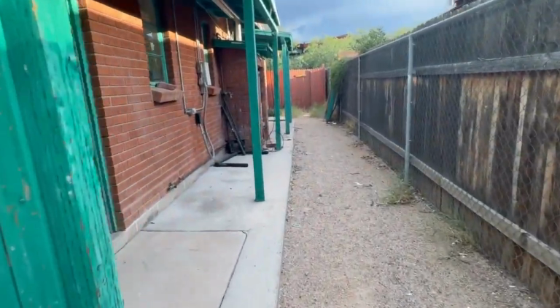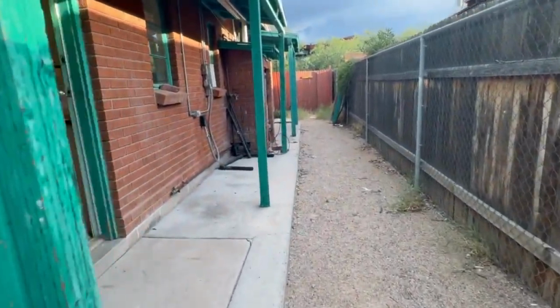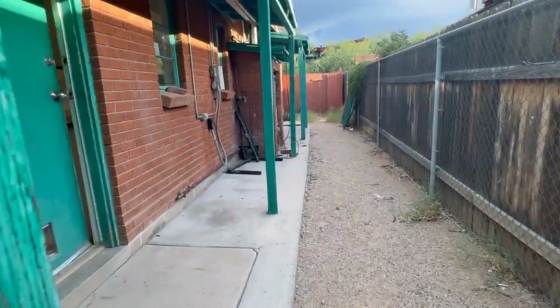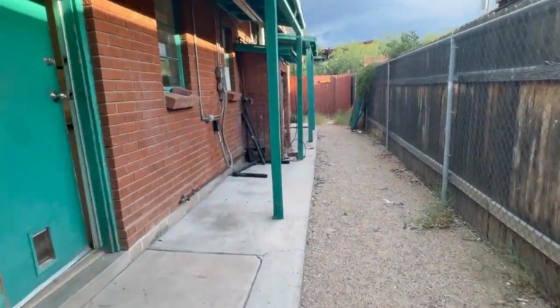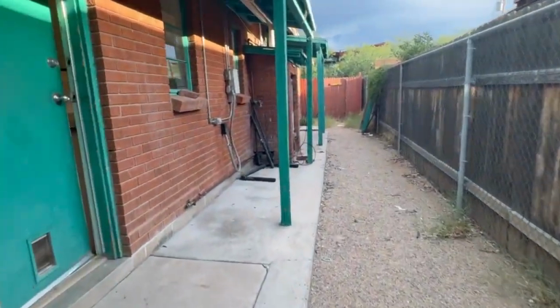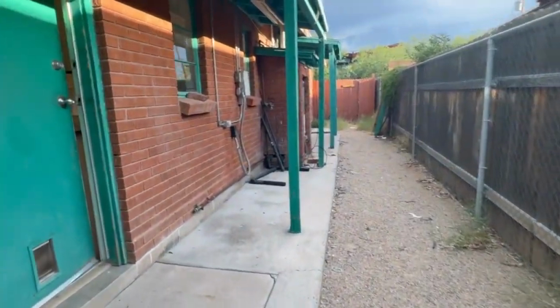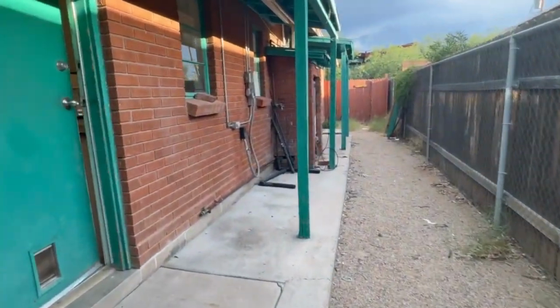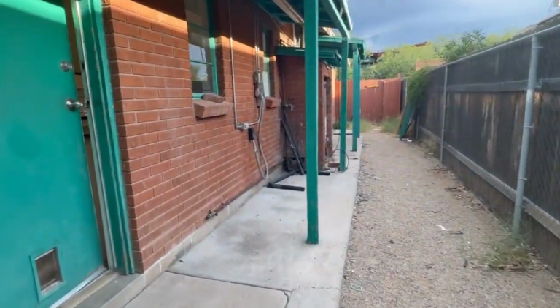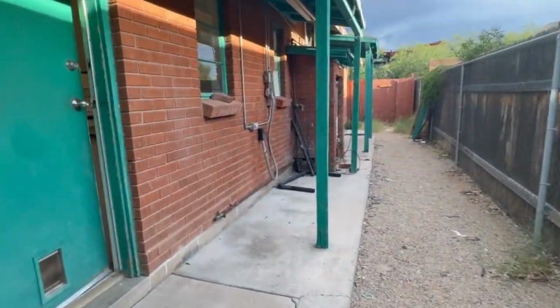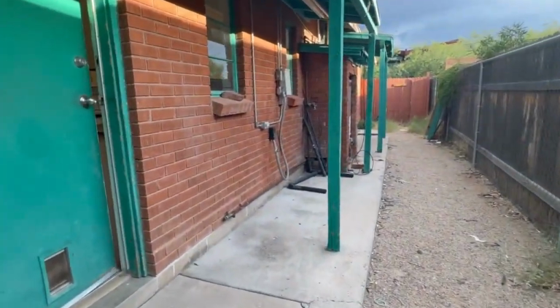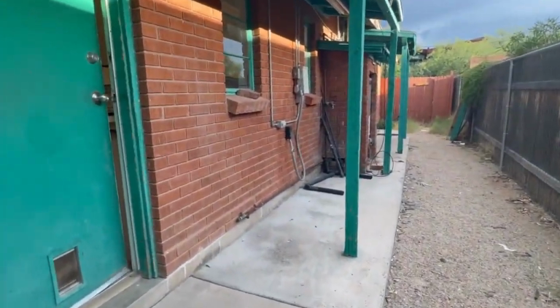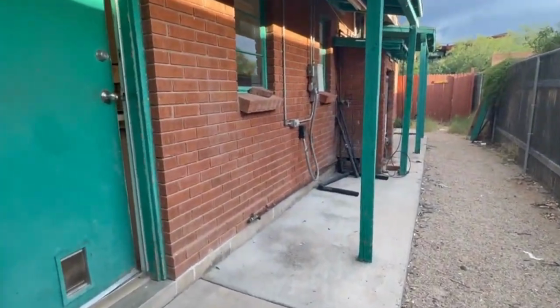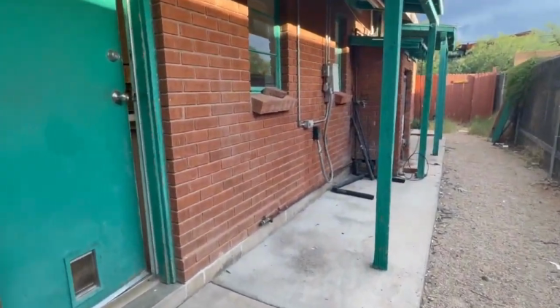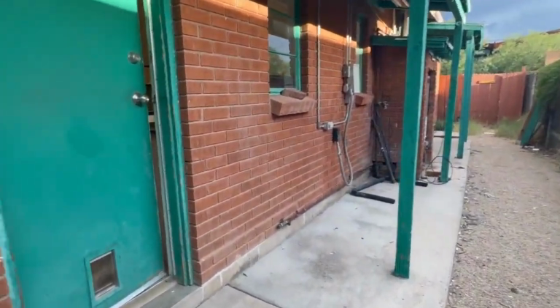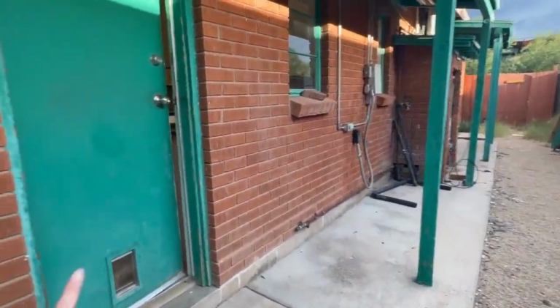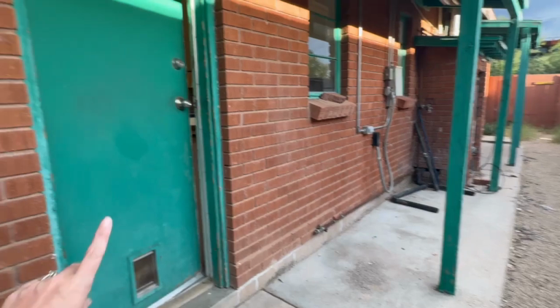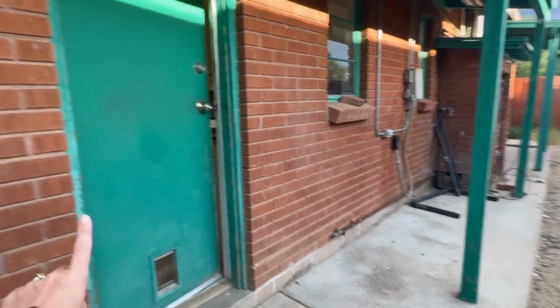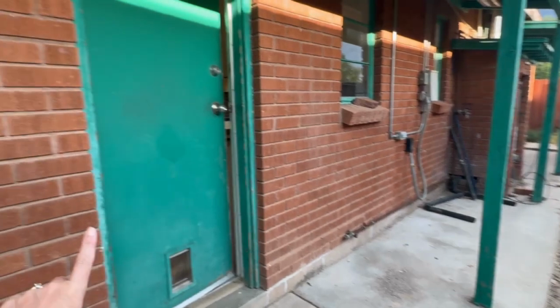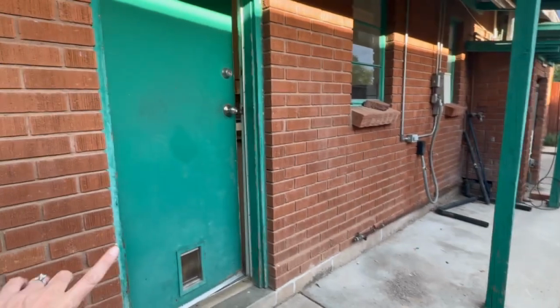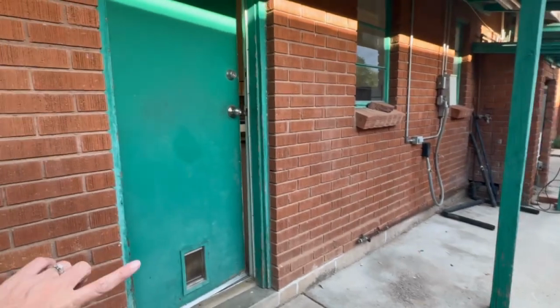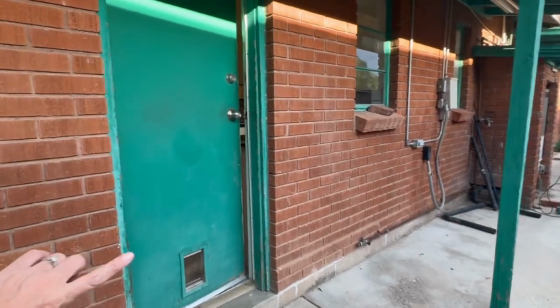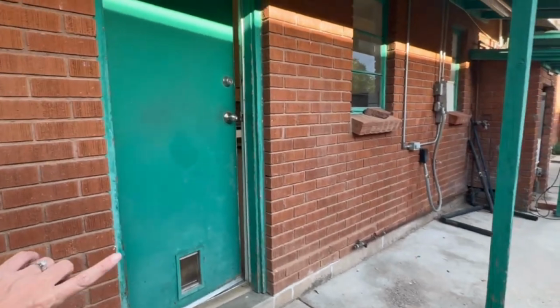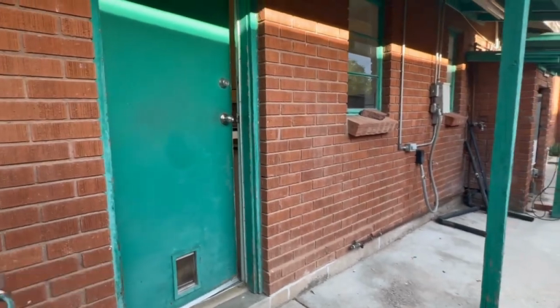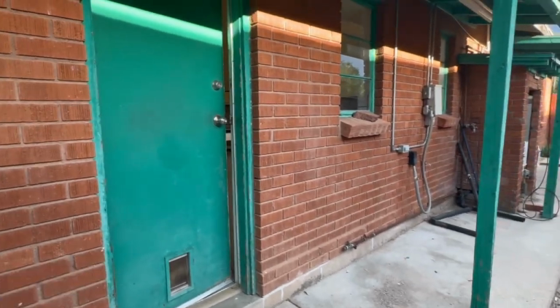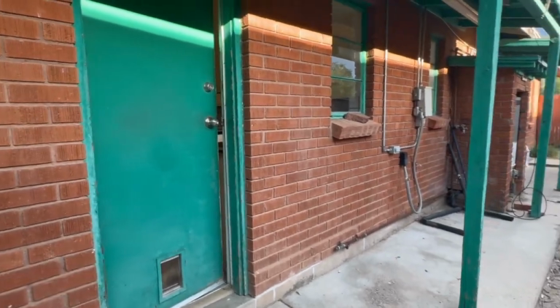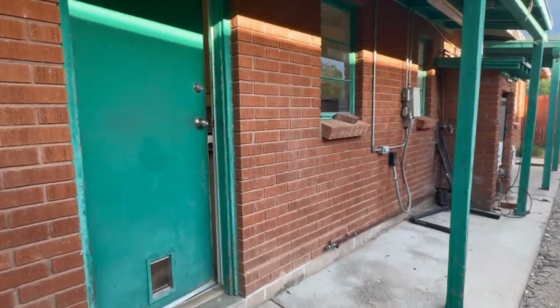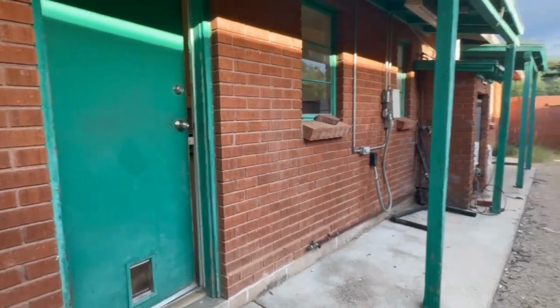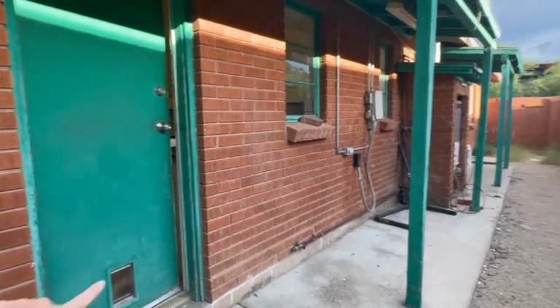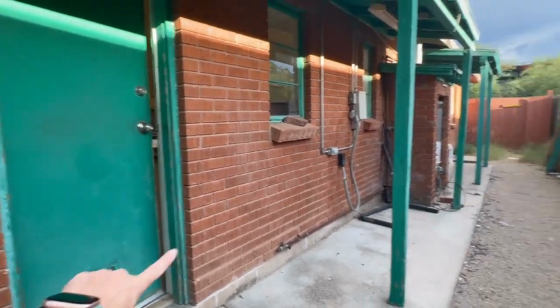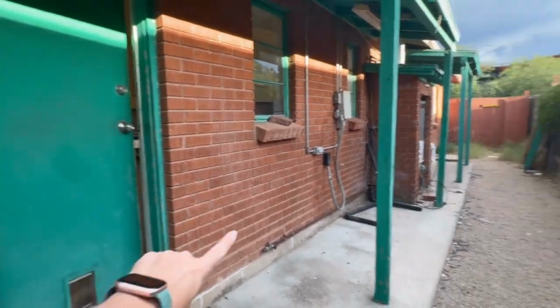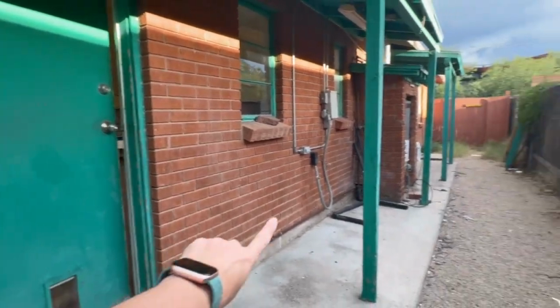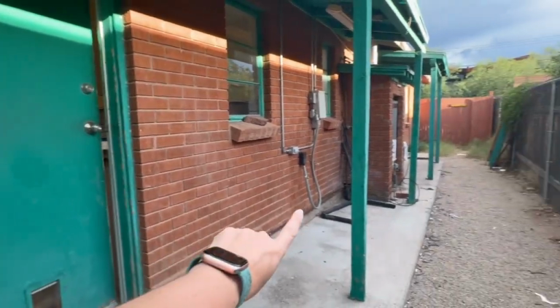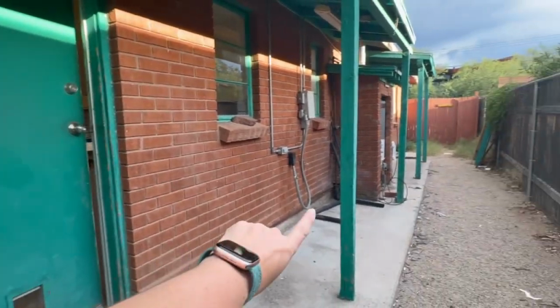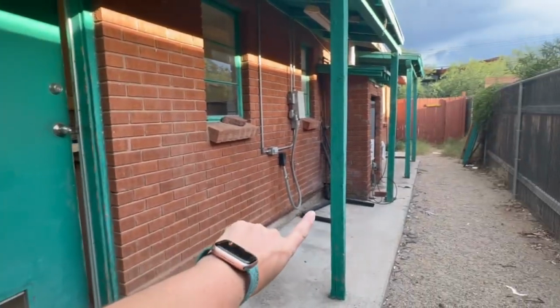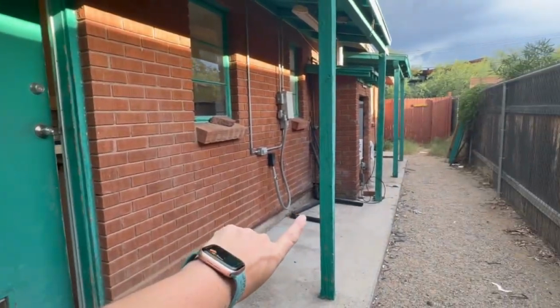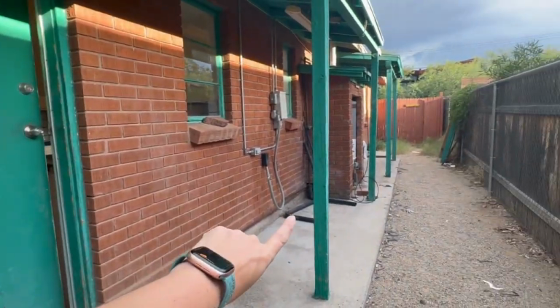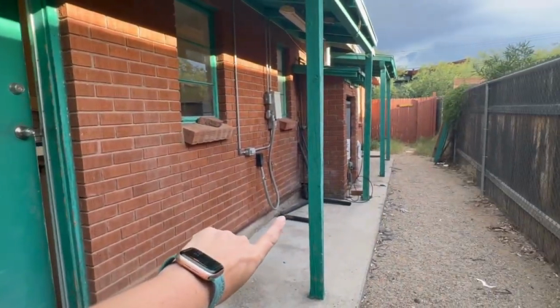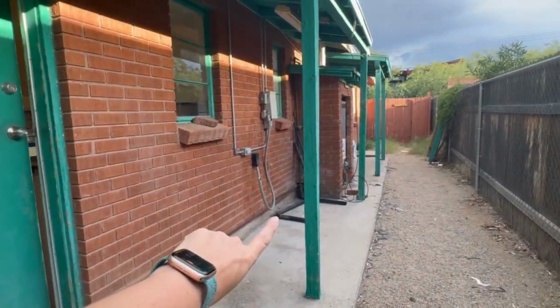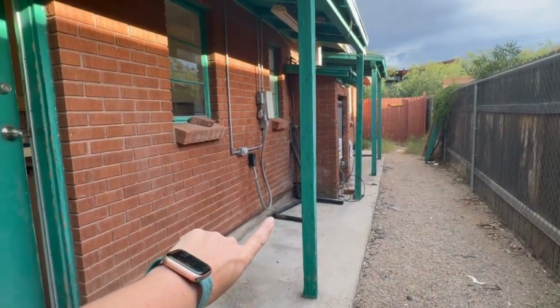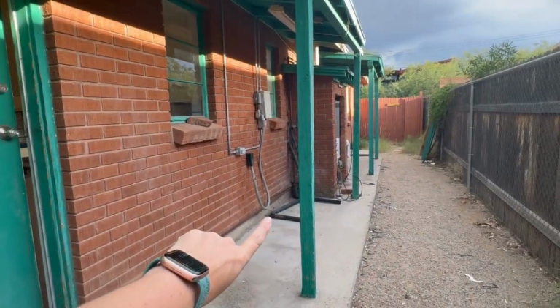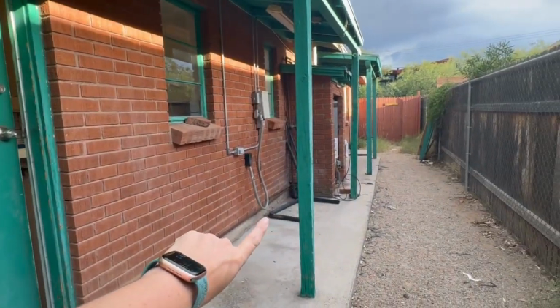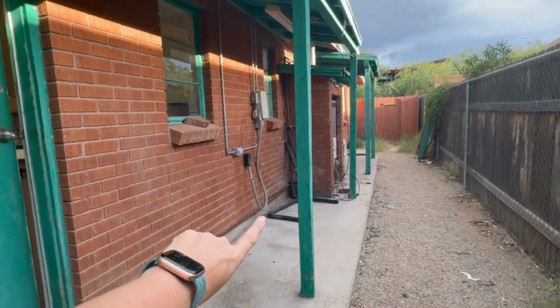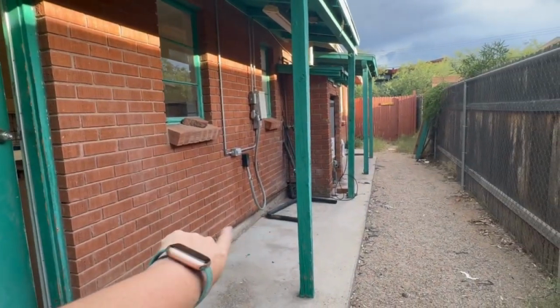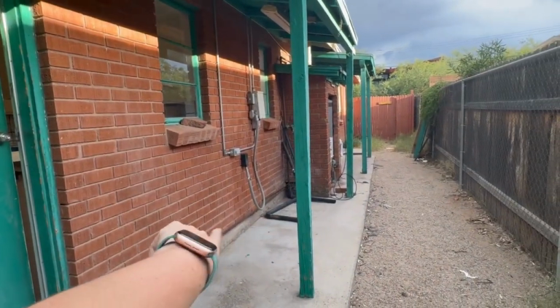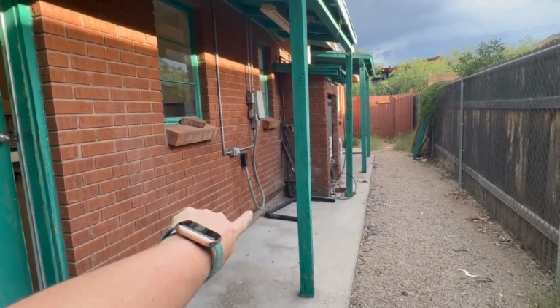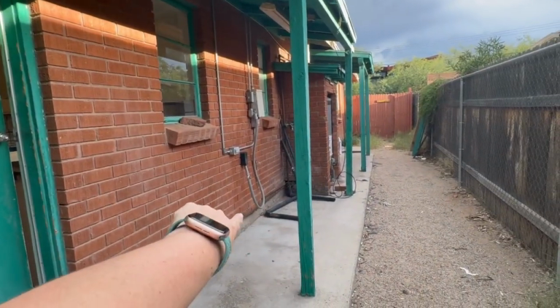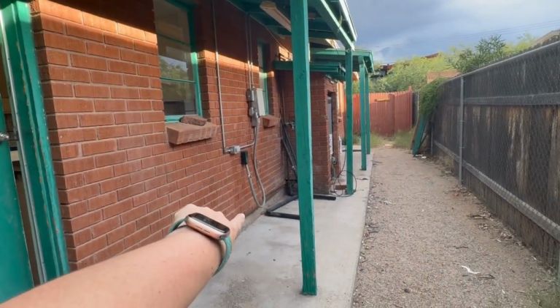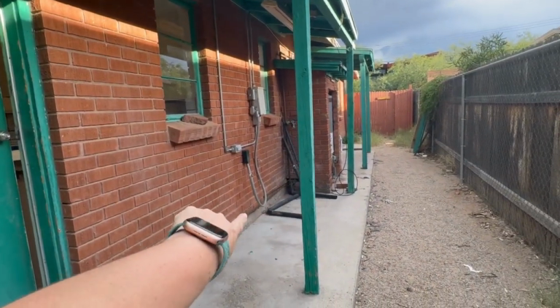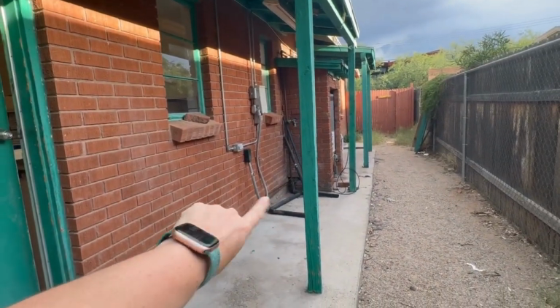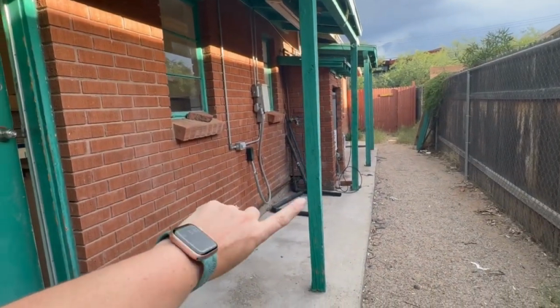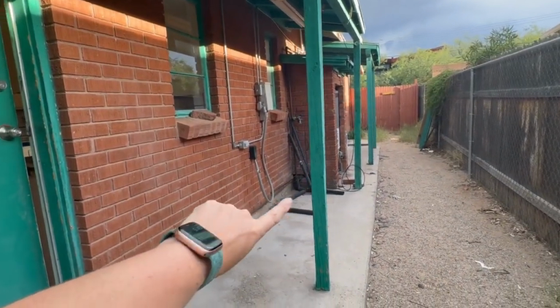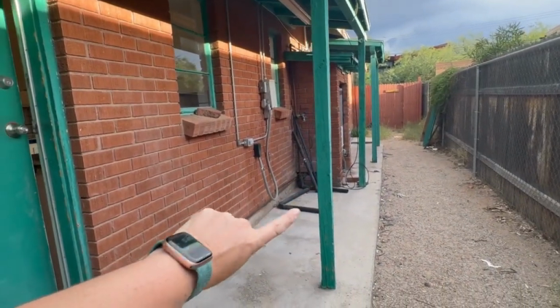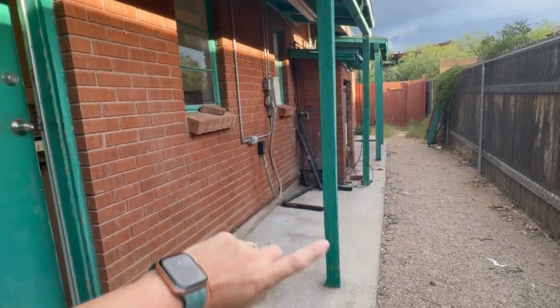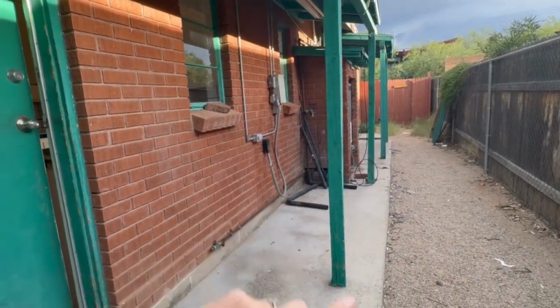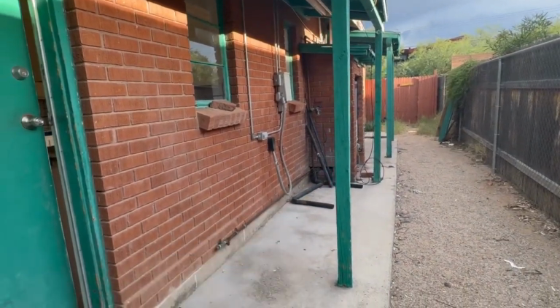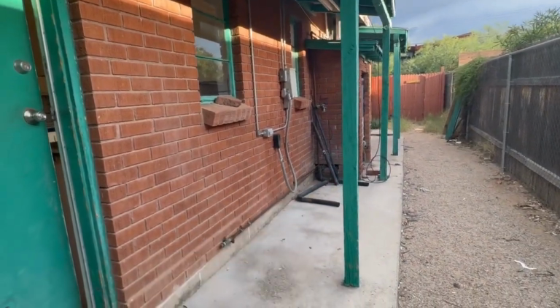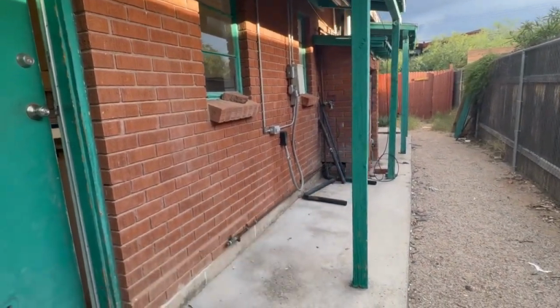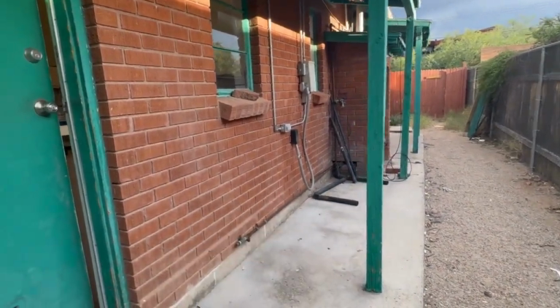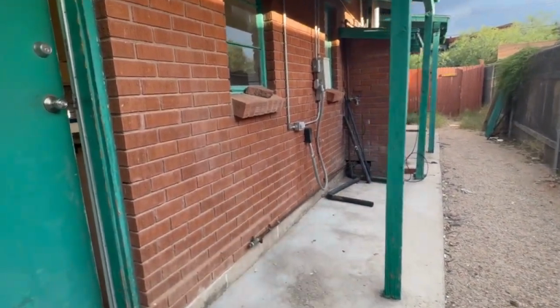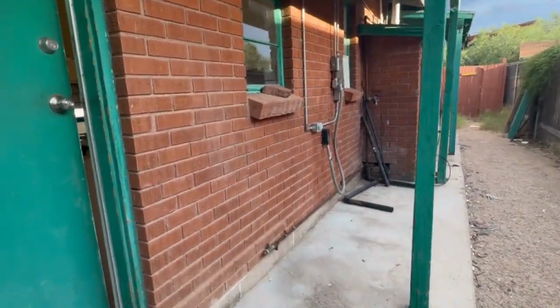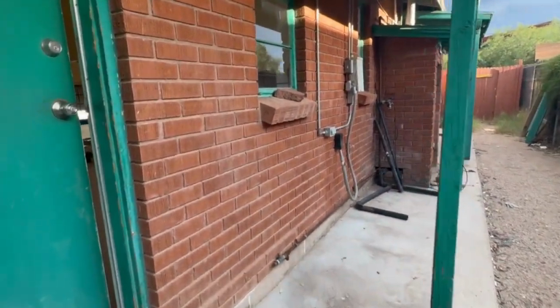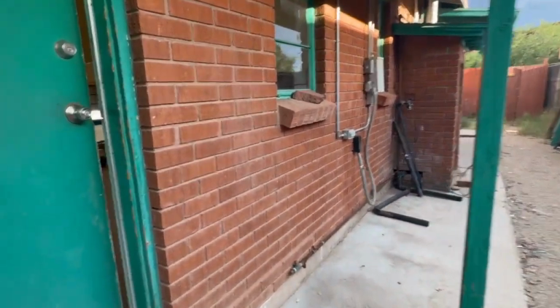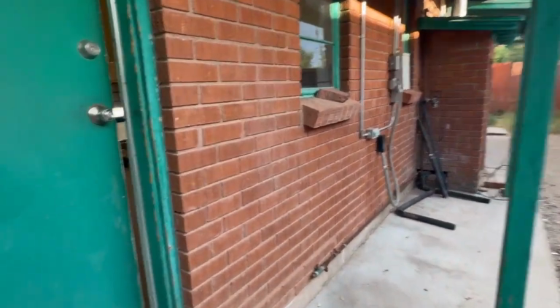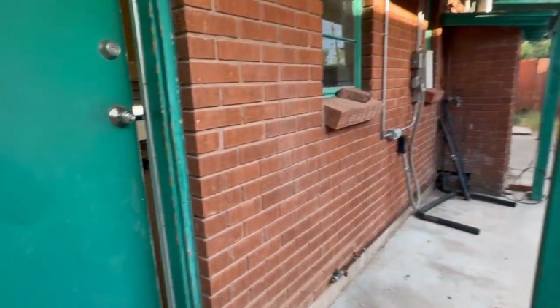Here on the exterior, you do enter from the side and you've got some laundry hookups there — washer and dryer.